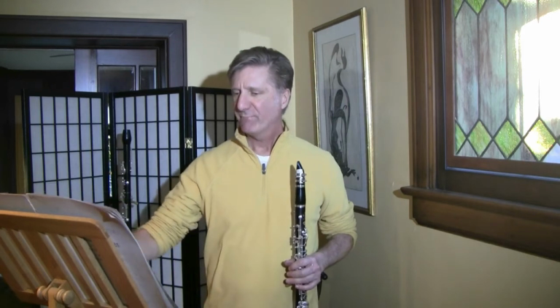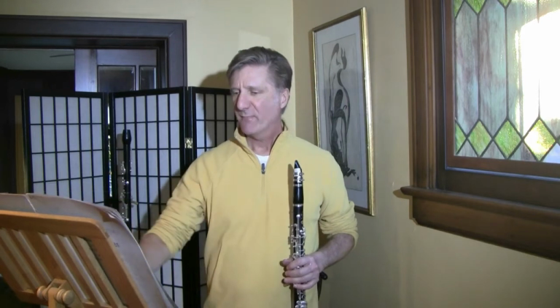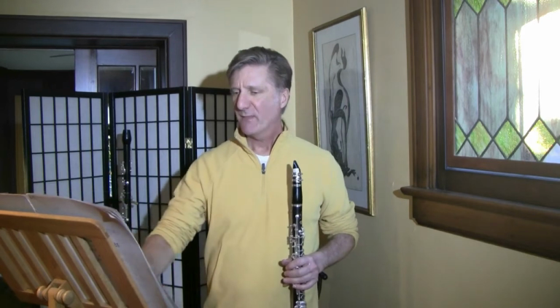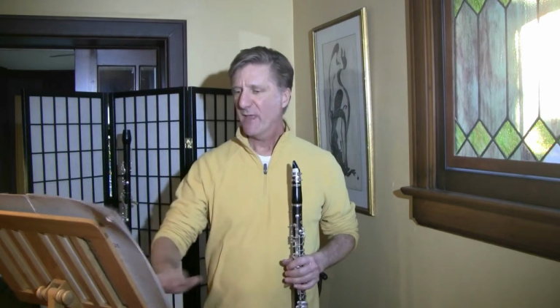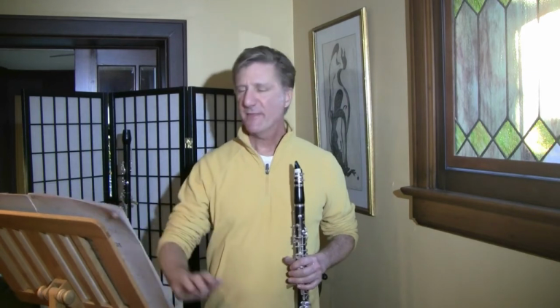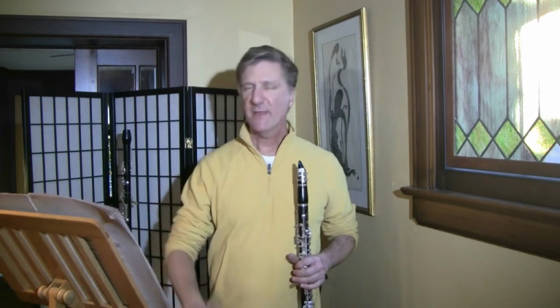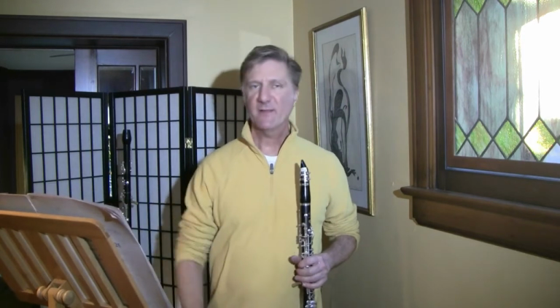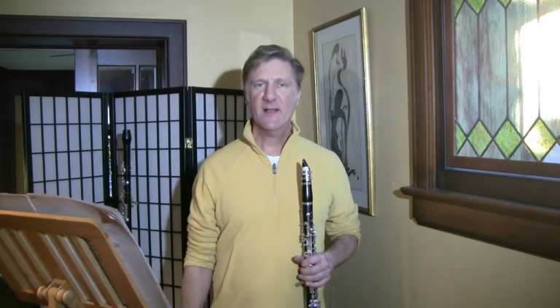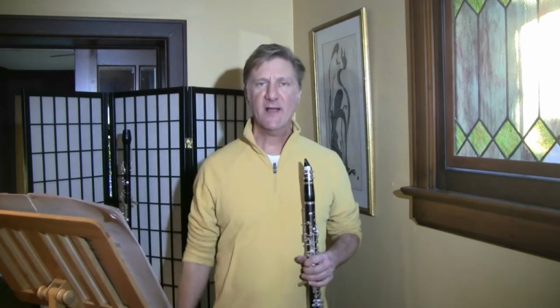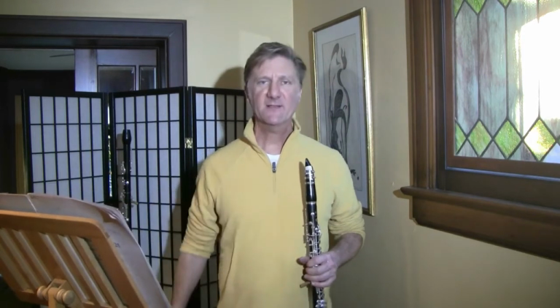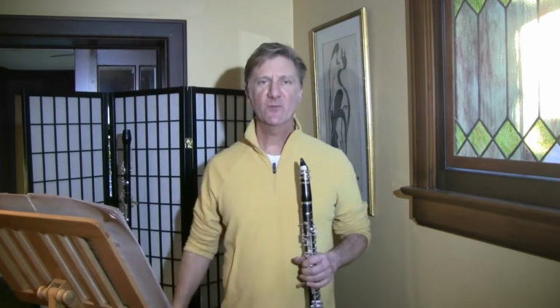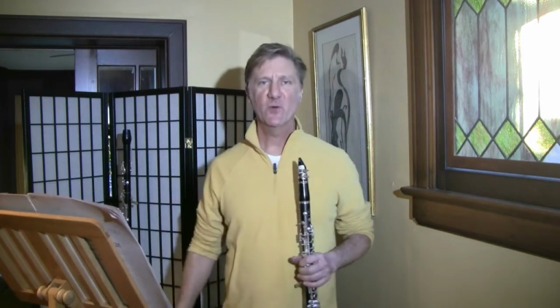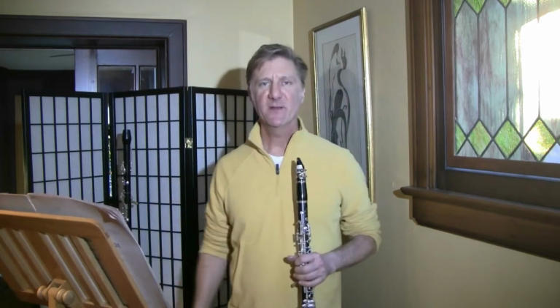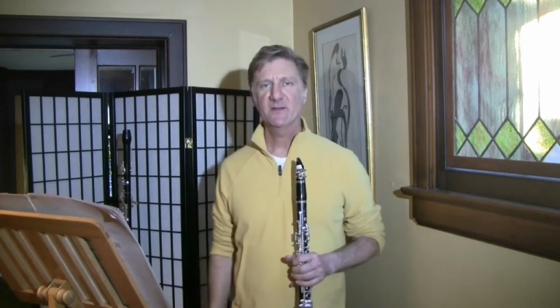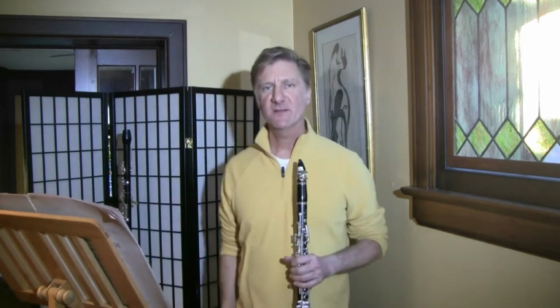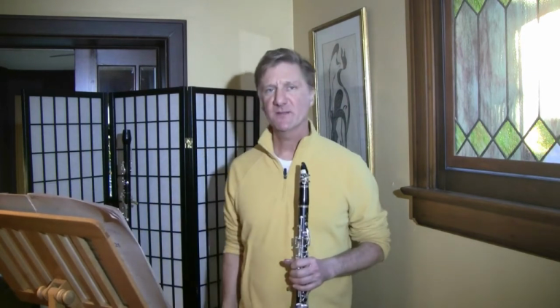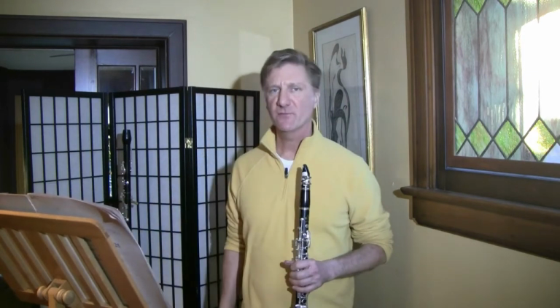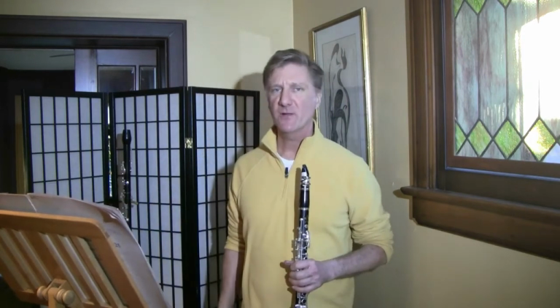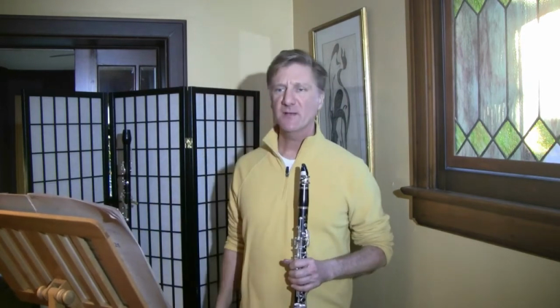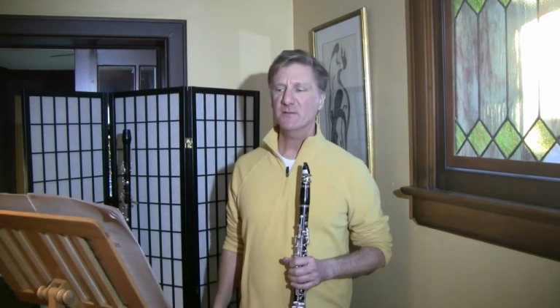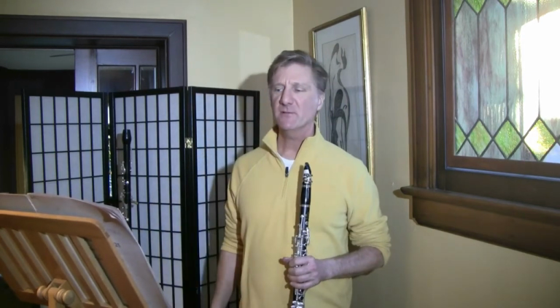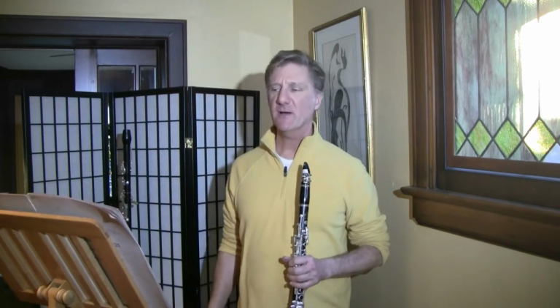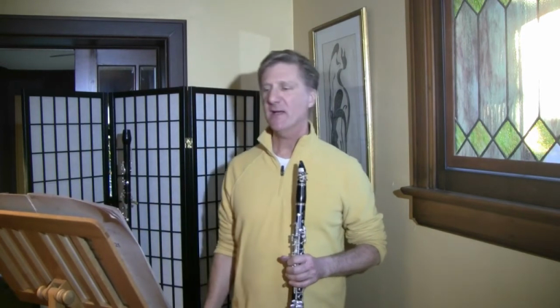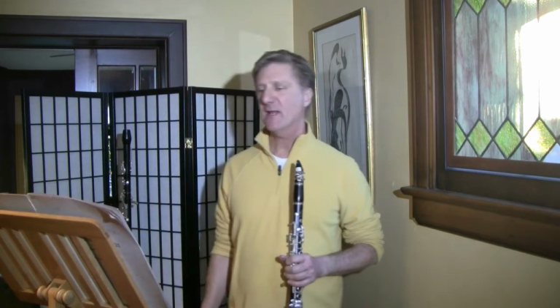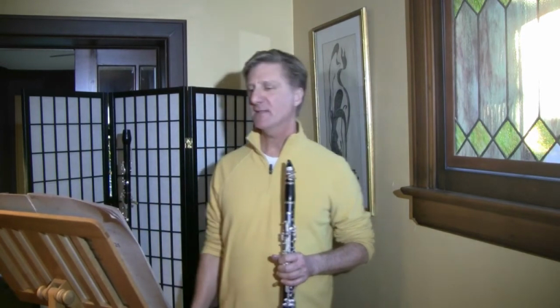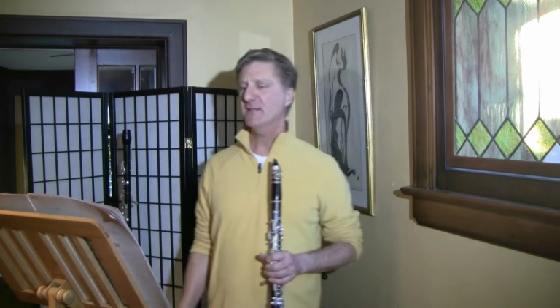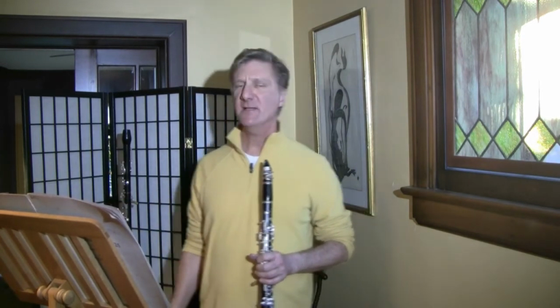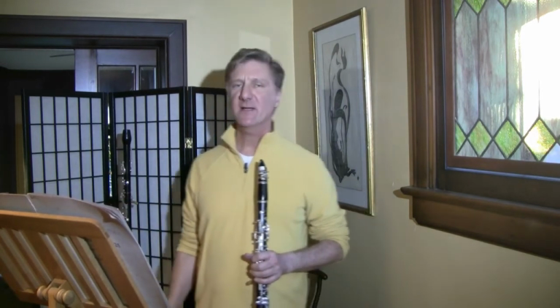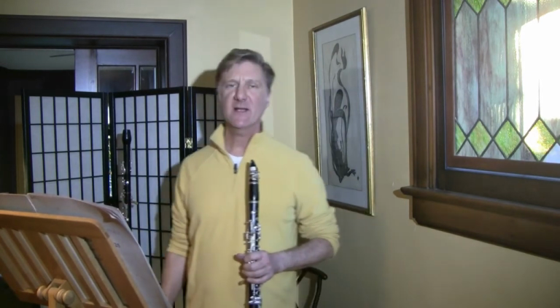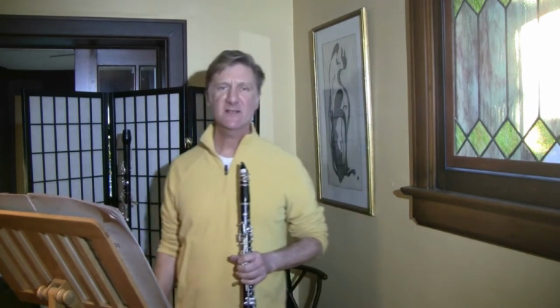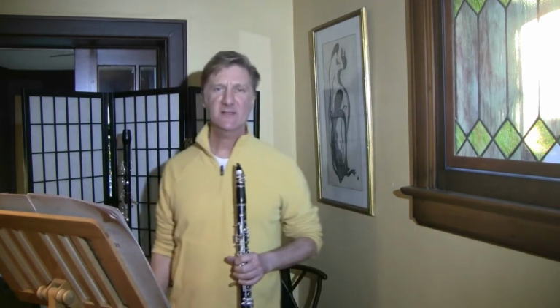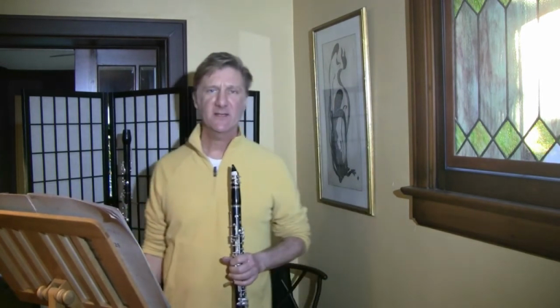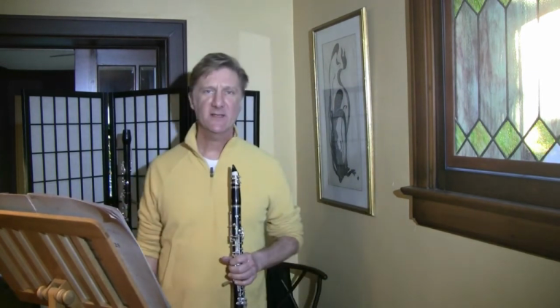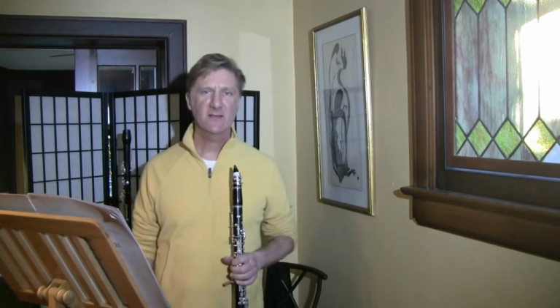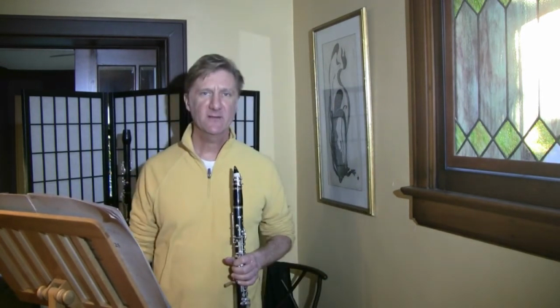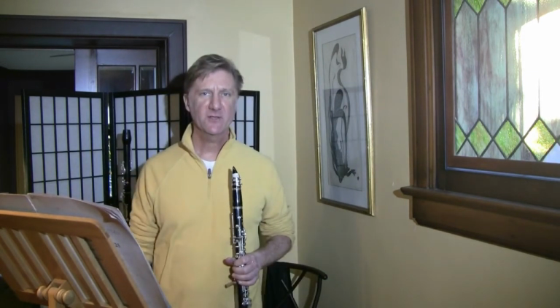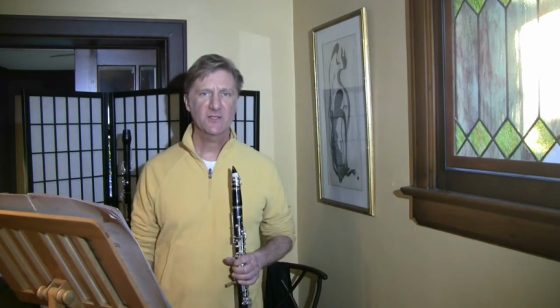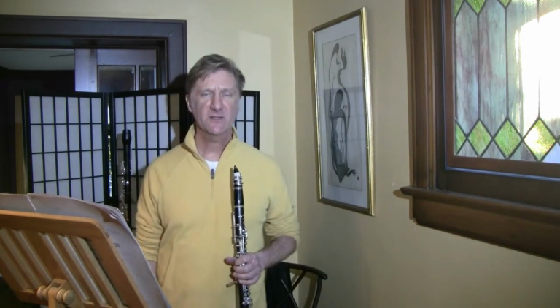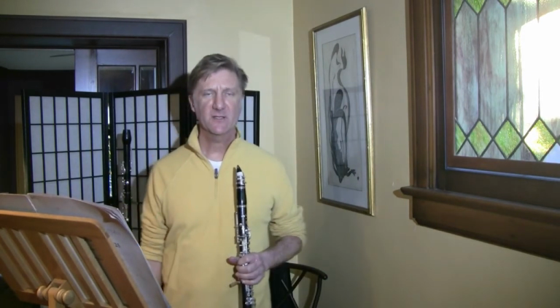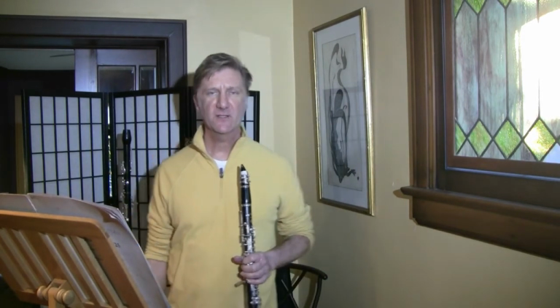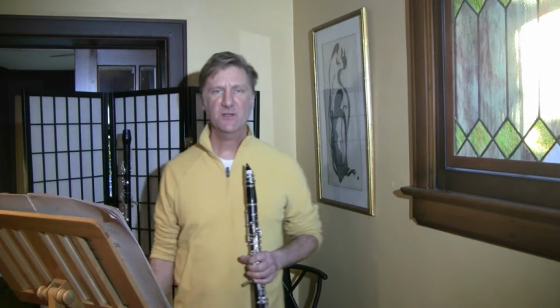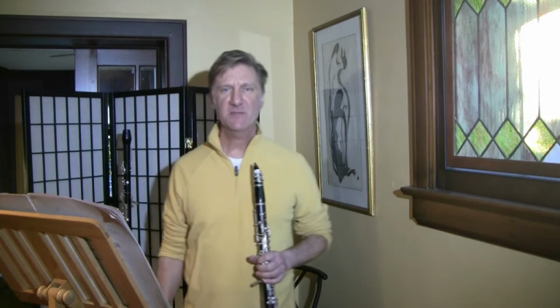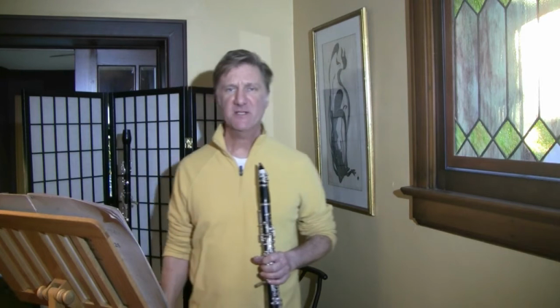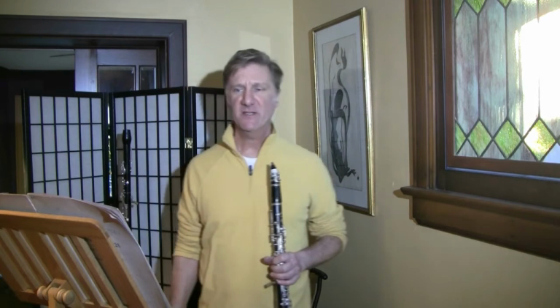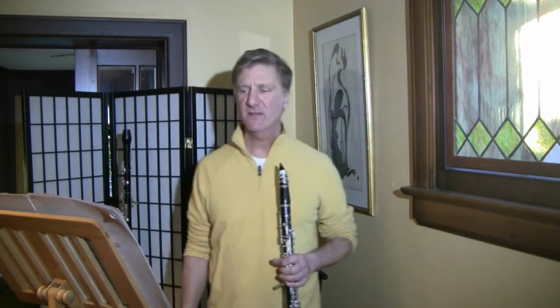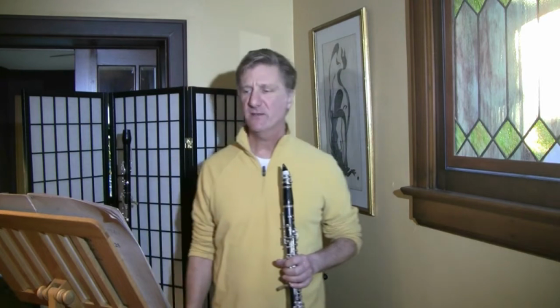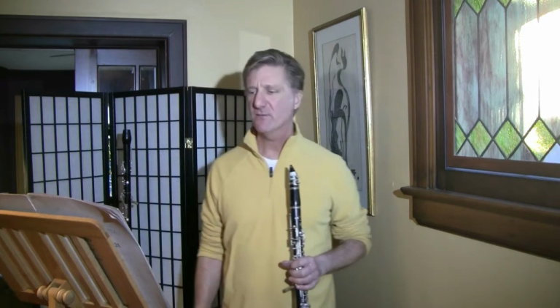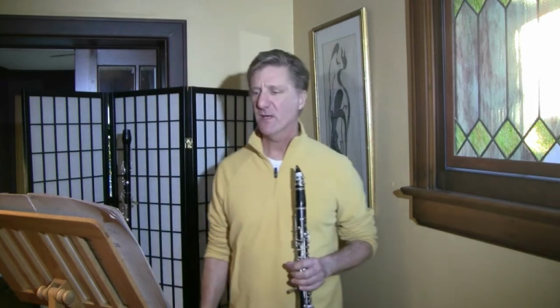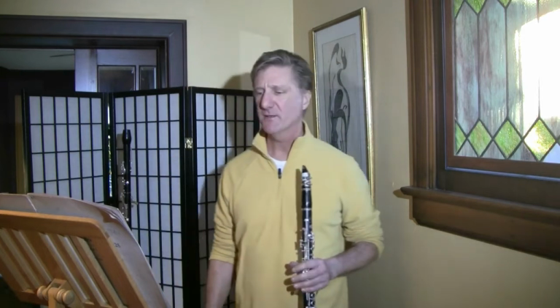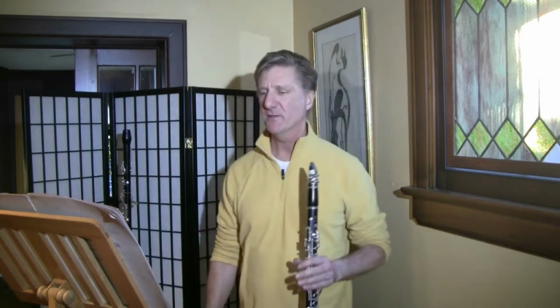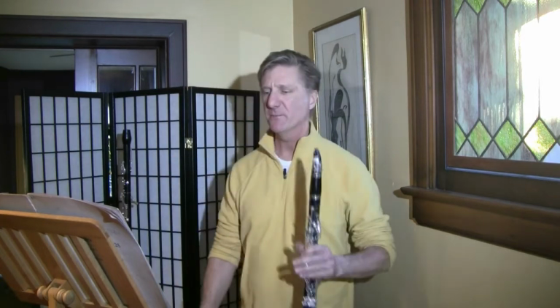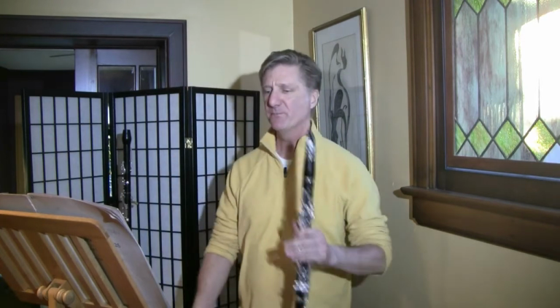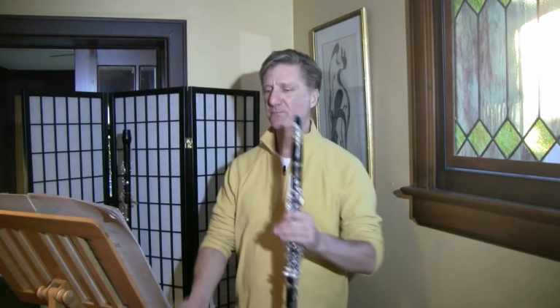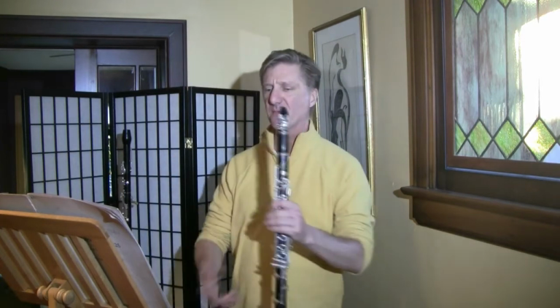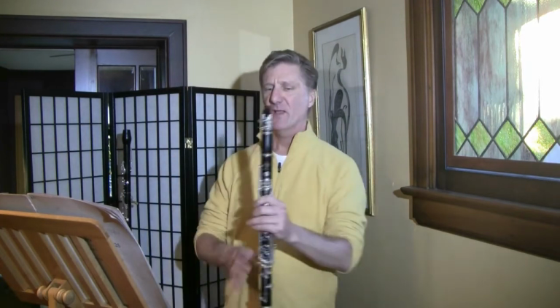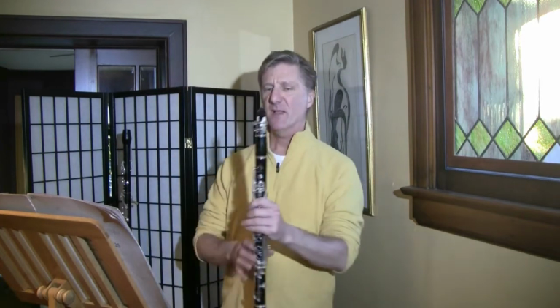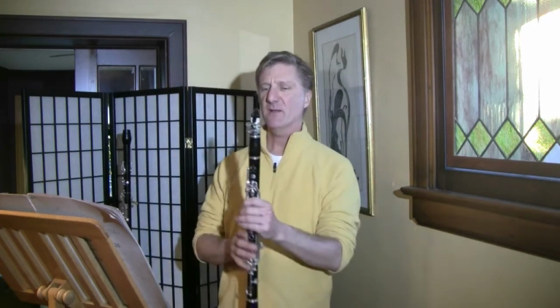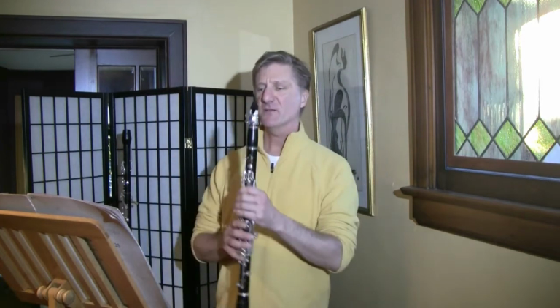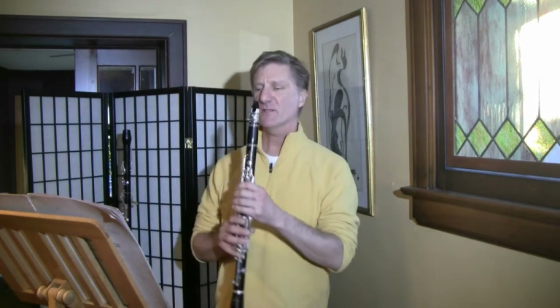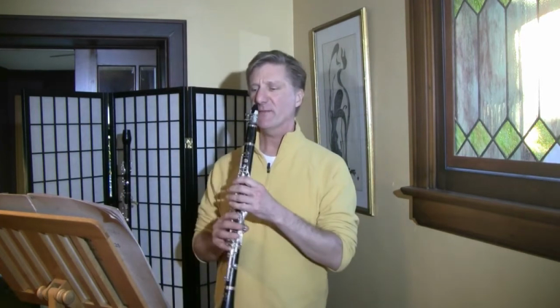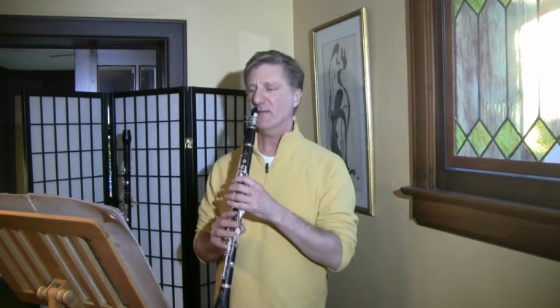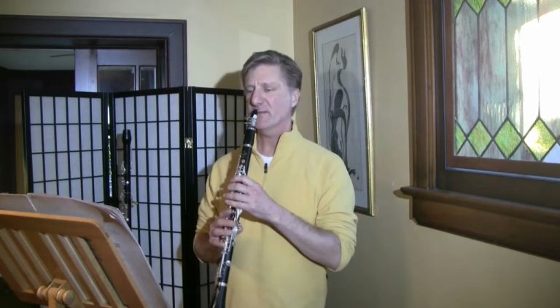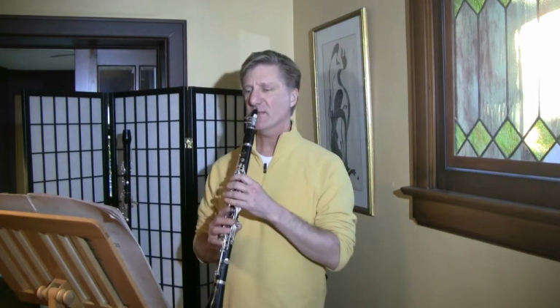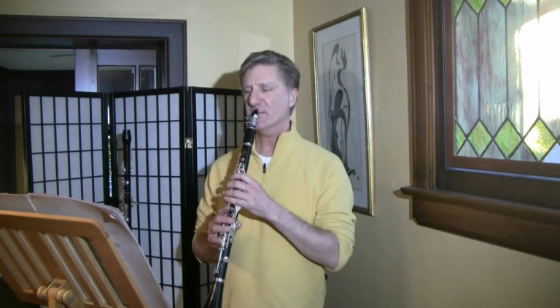And then the last movement is a Rondo alla Zingarese — which is a gypsy rondo. And it goes something like this.